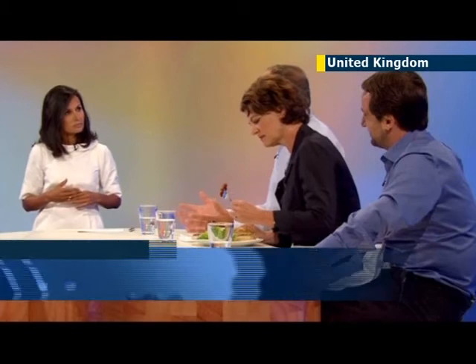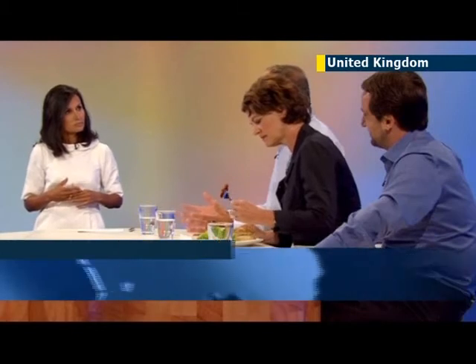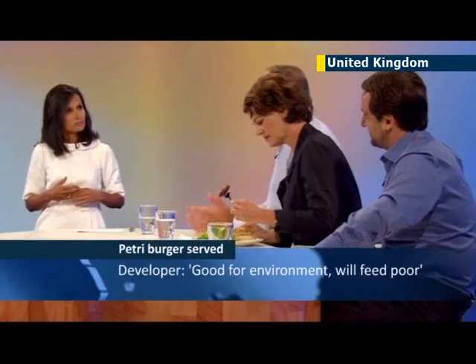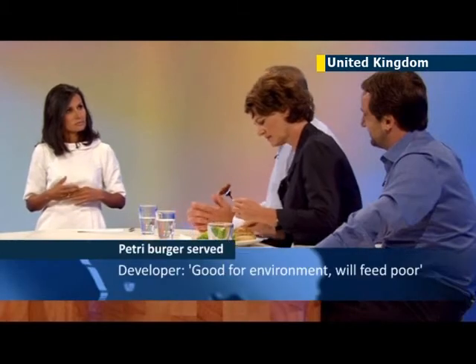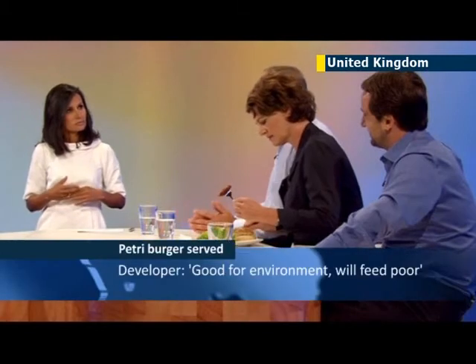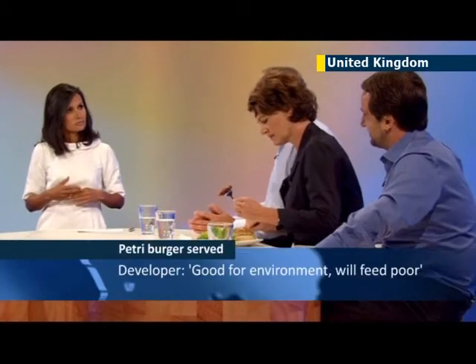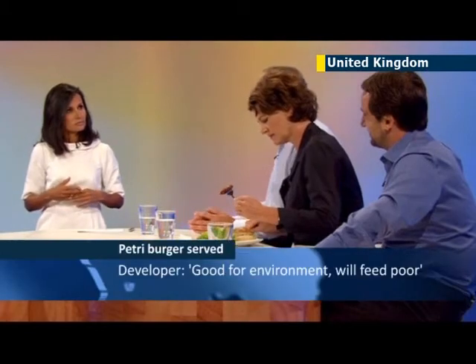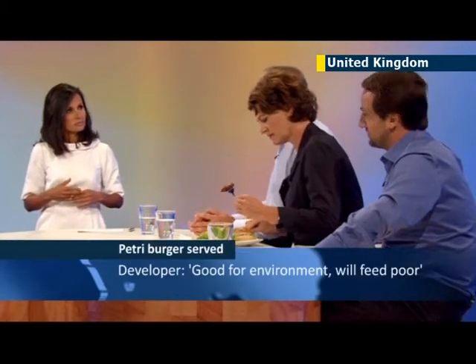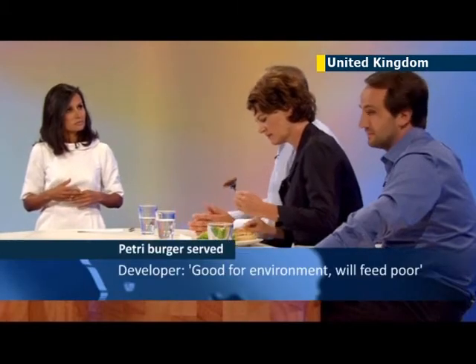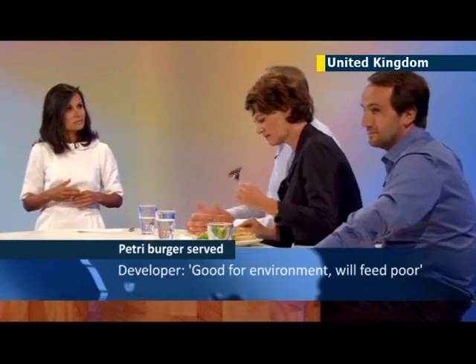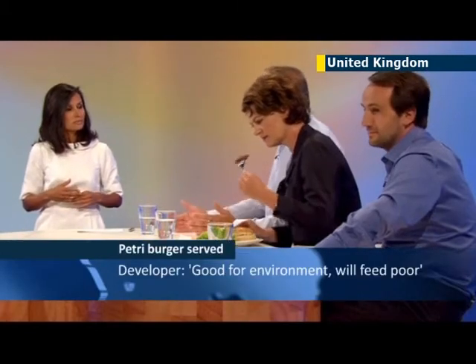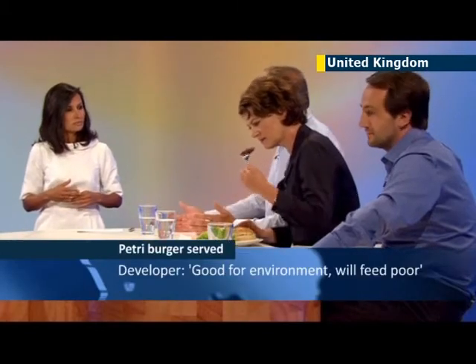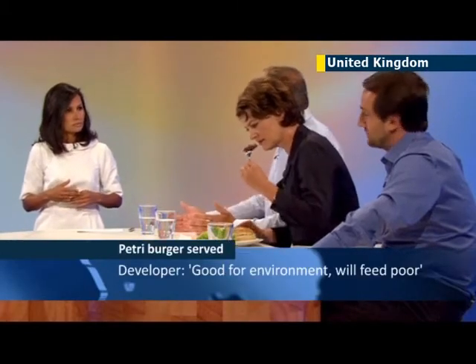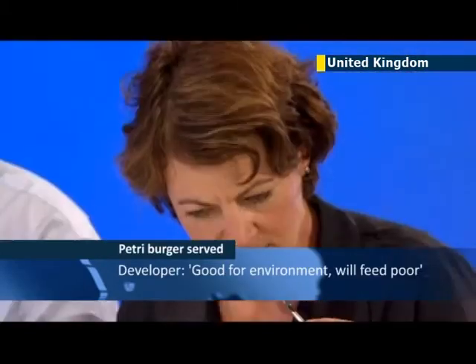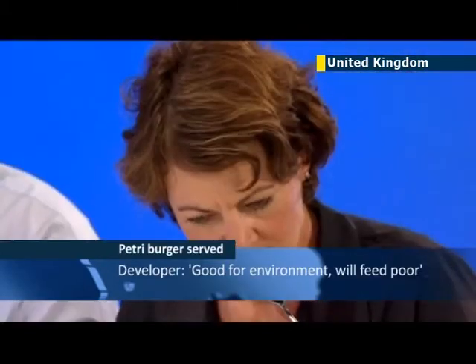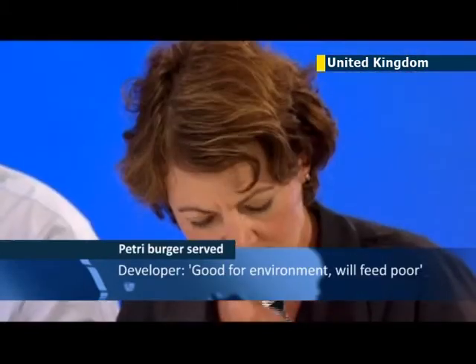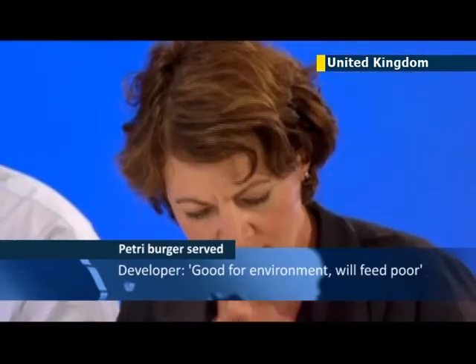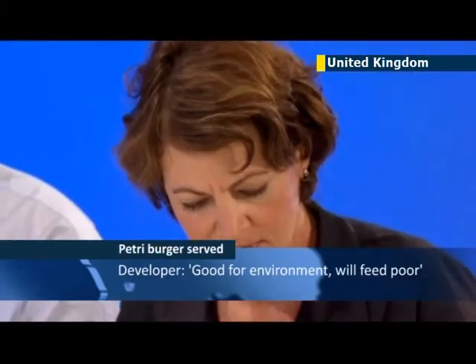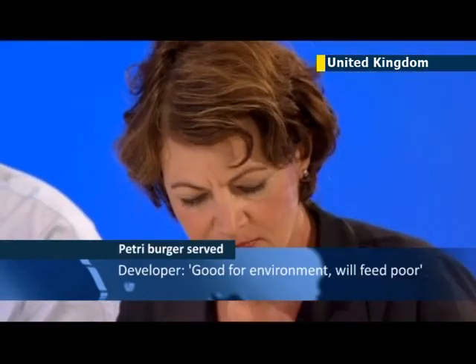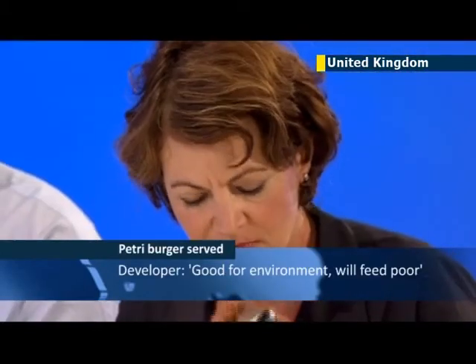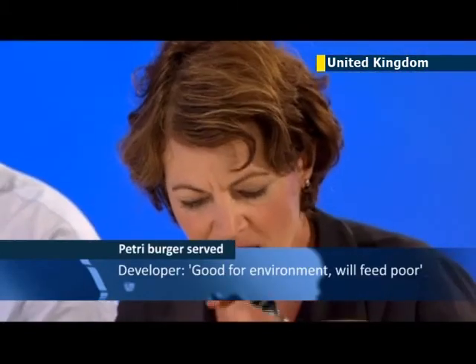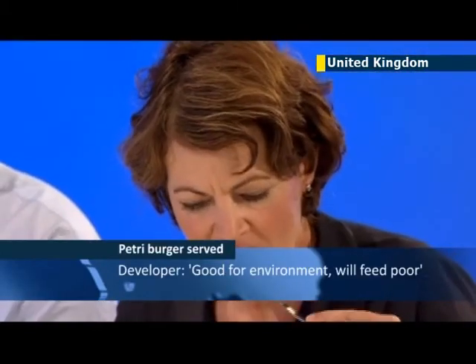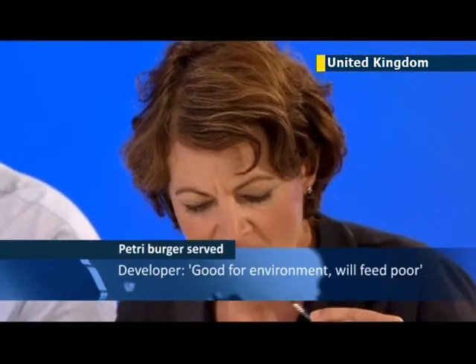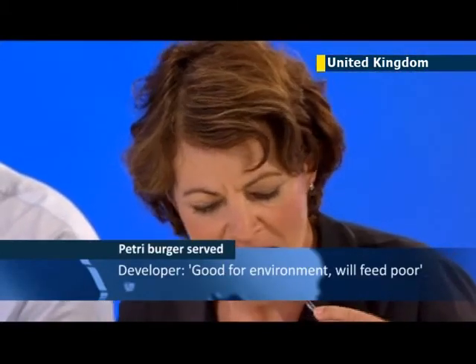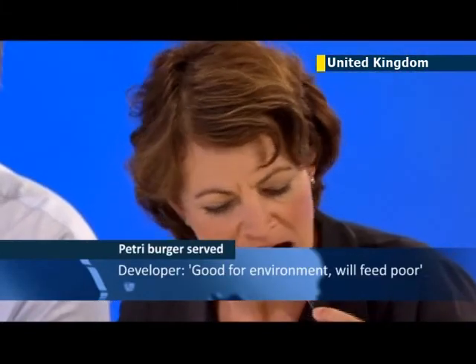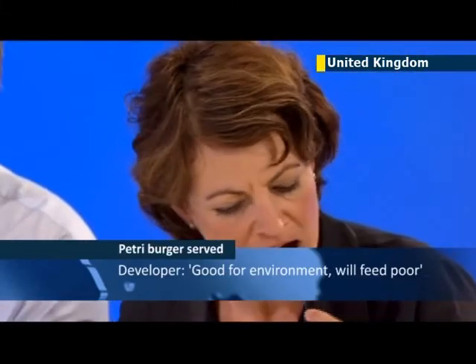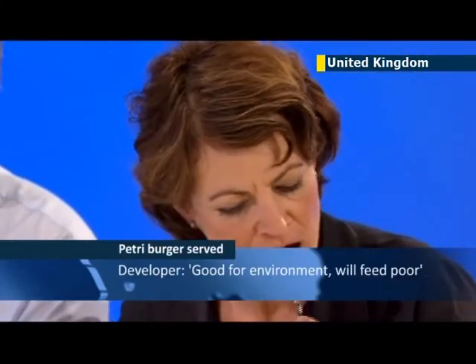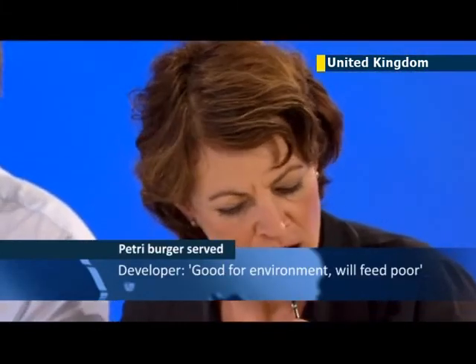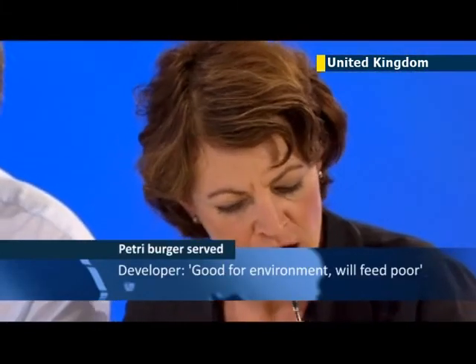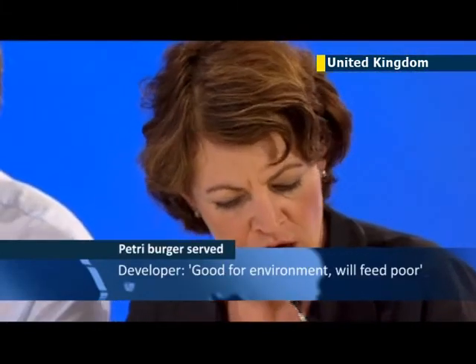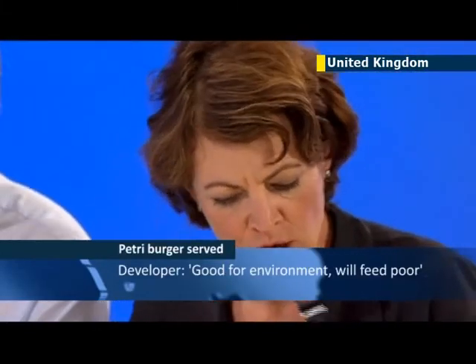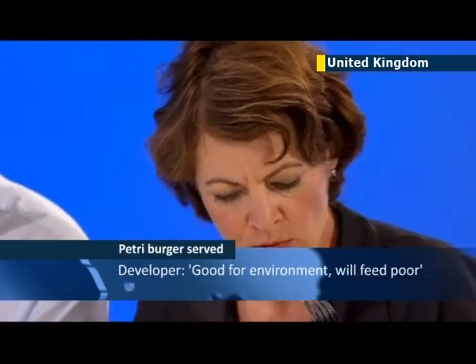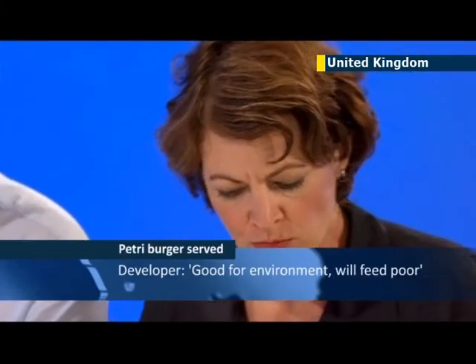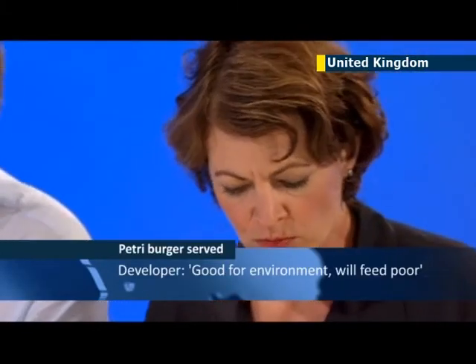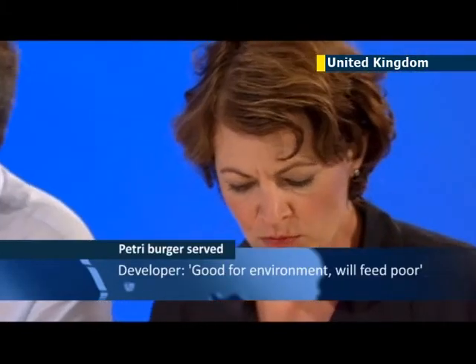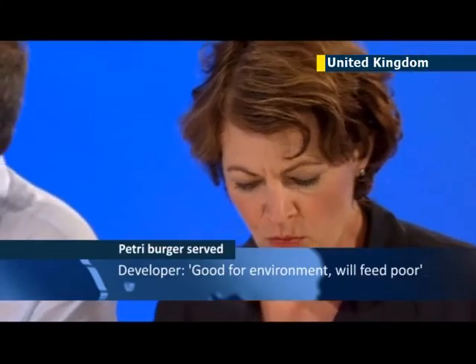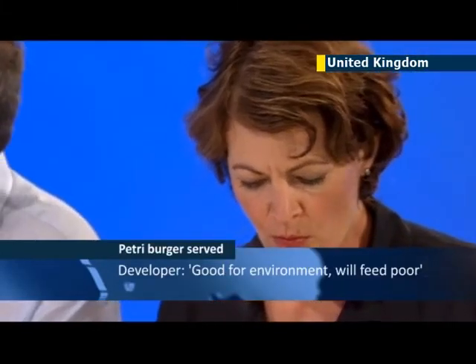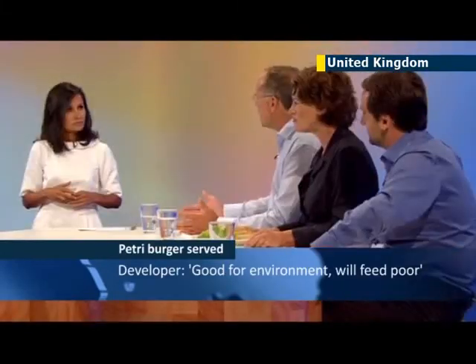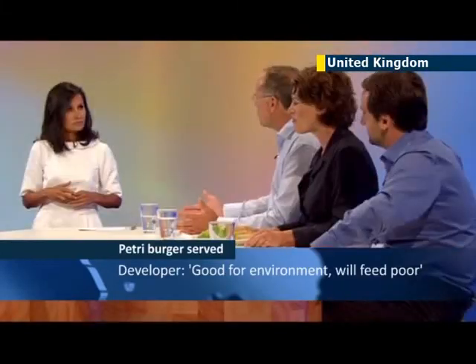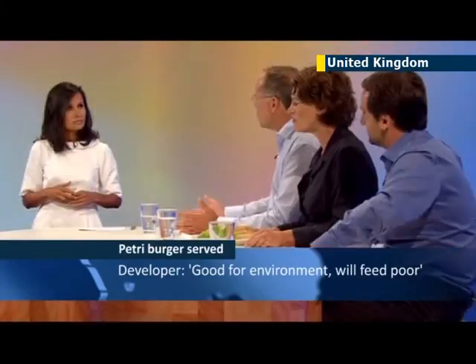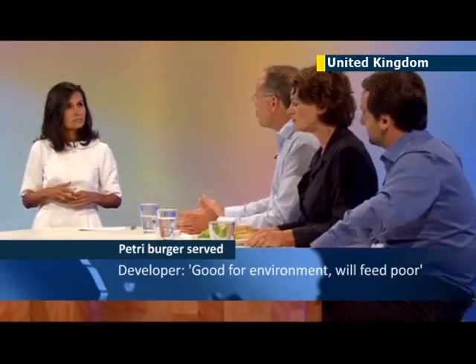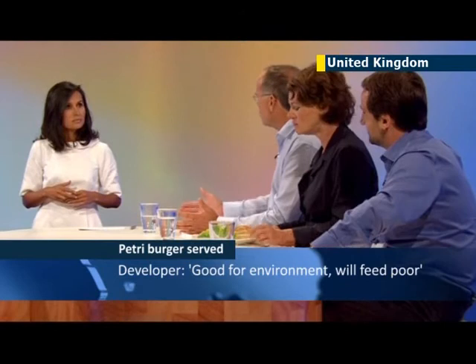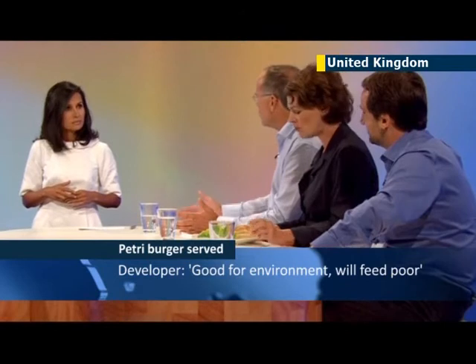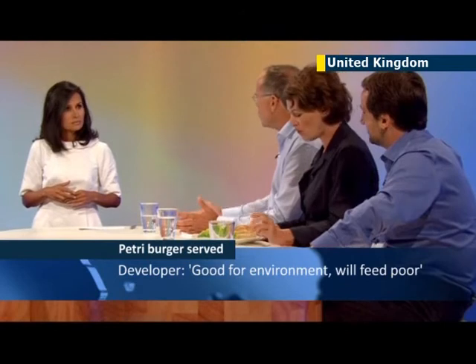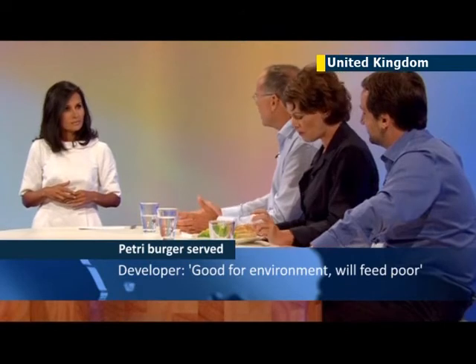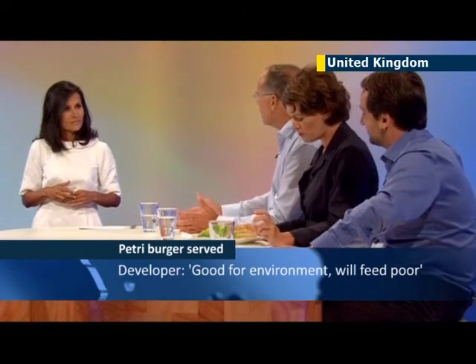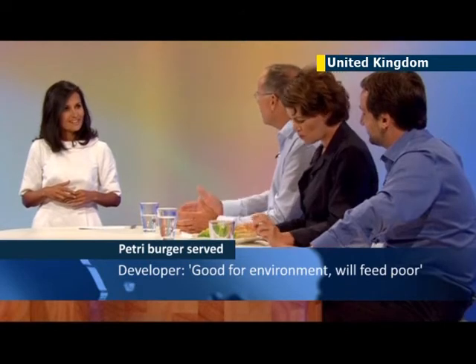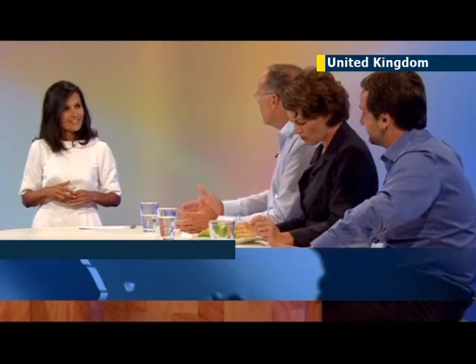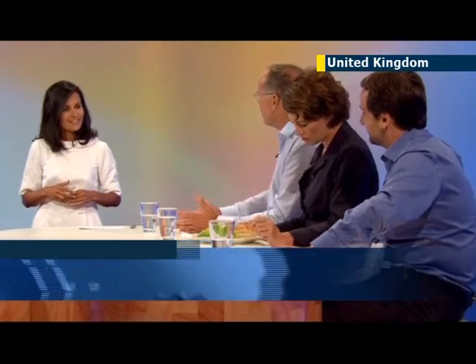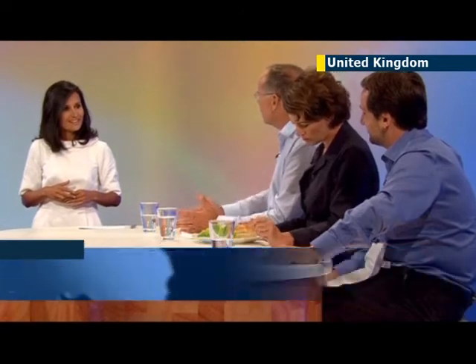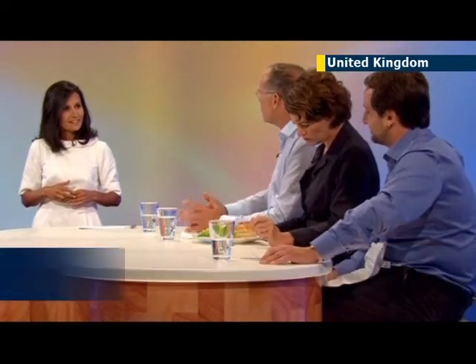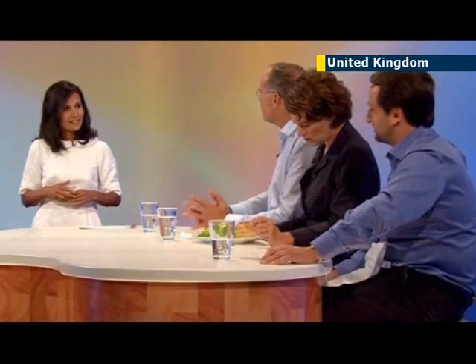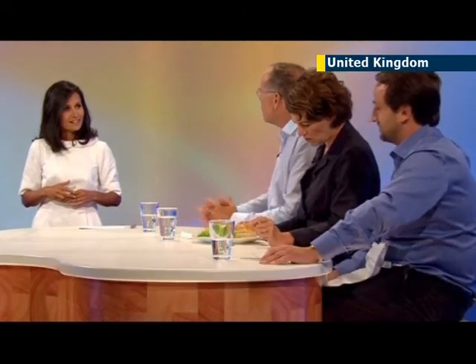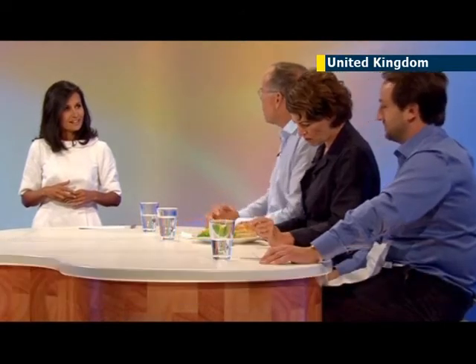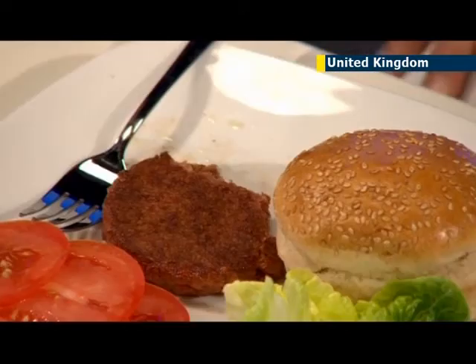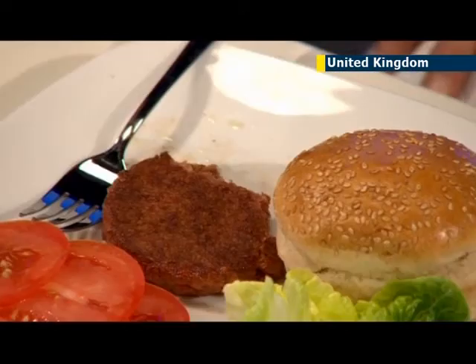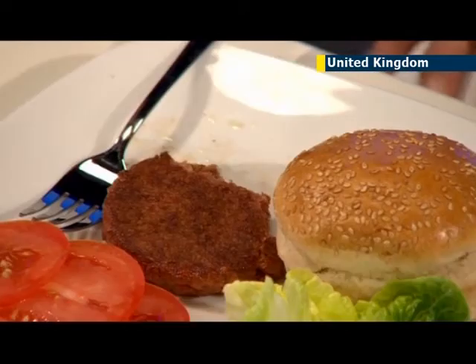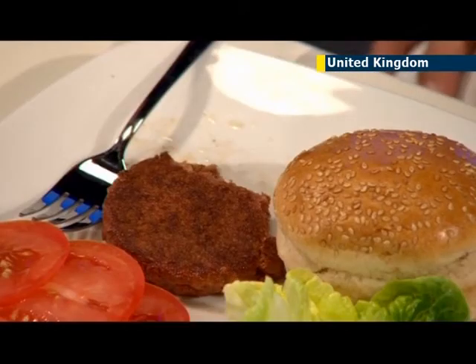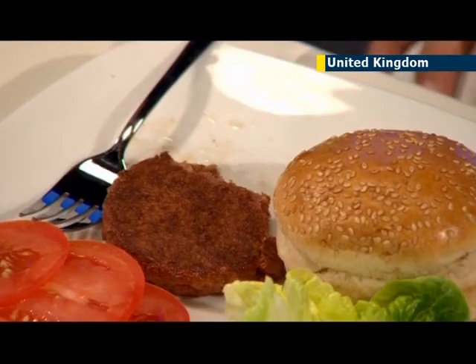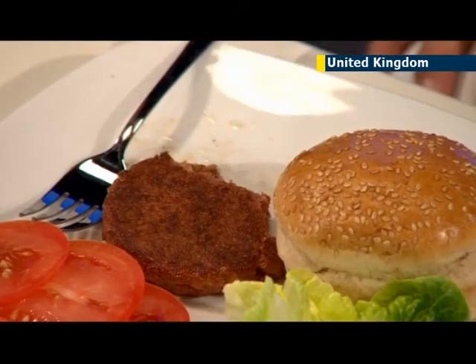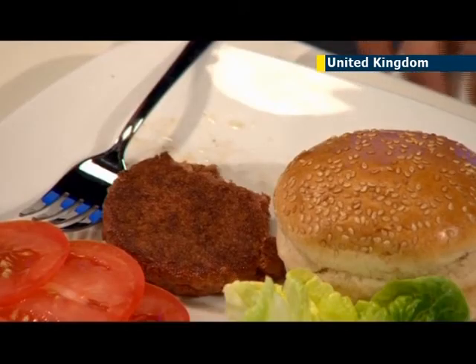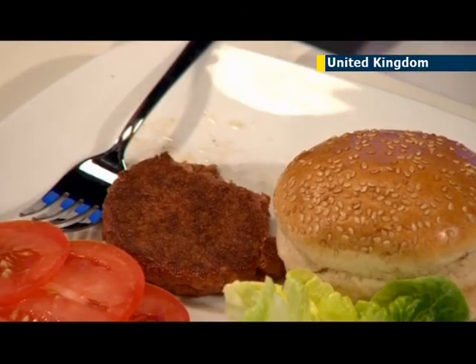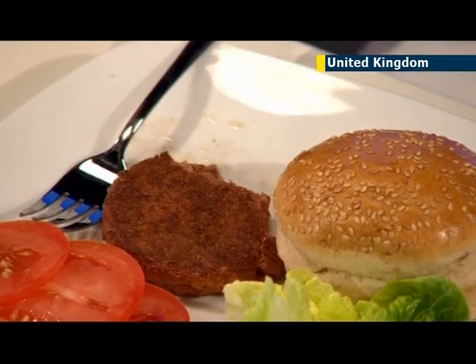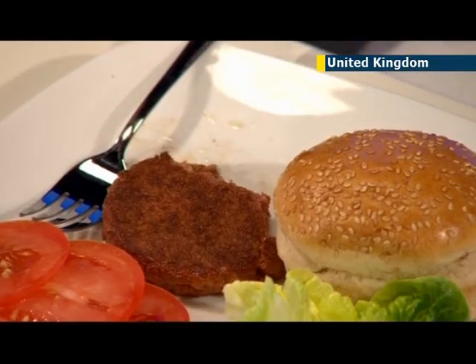There were two experimental patties produced and each taste tester ate only half. Post said he was going to take the leftovers home to his children.